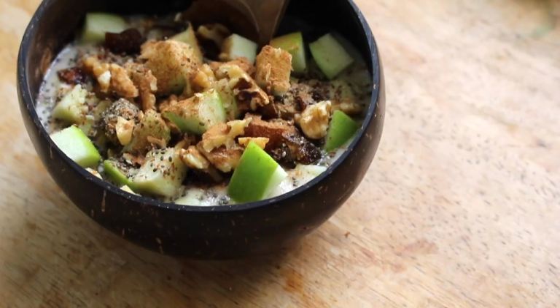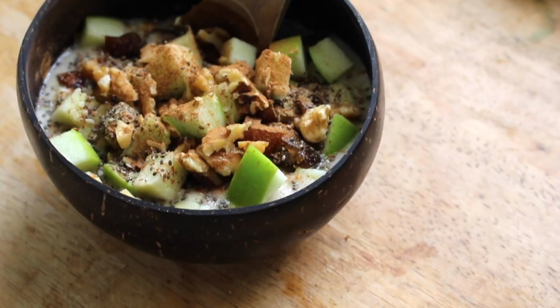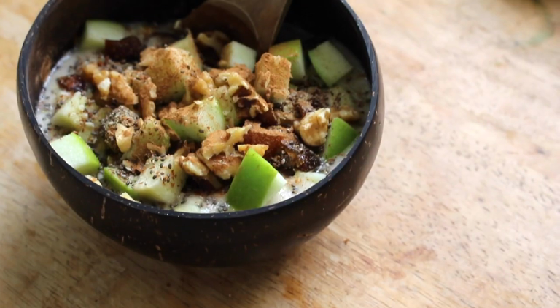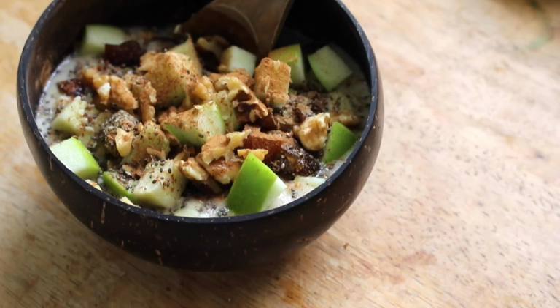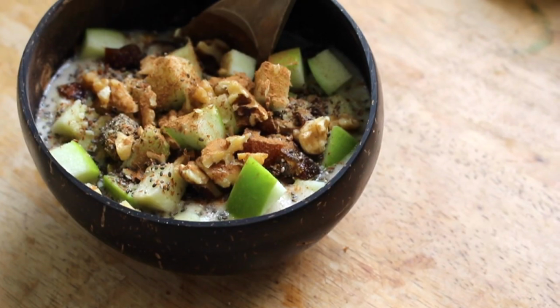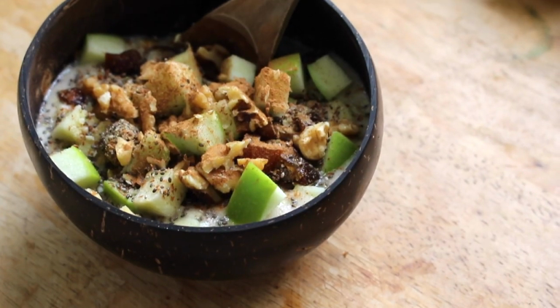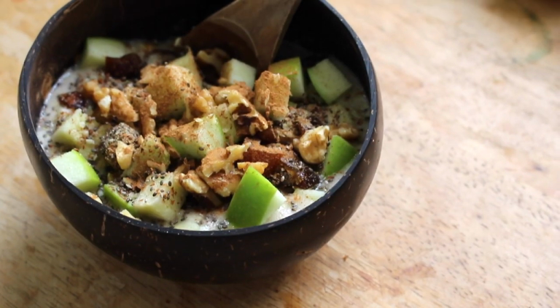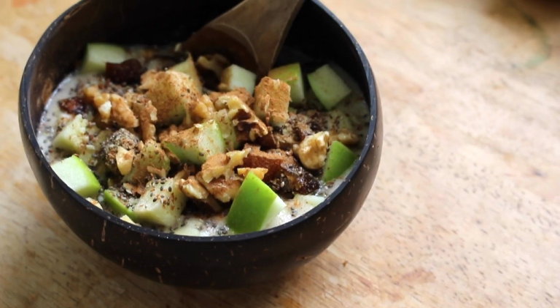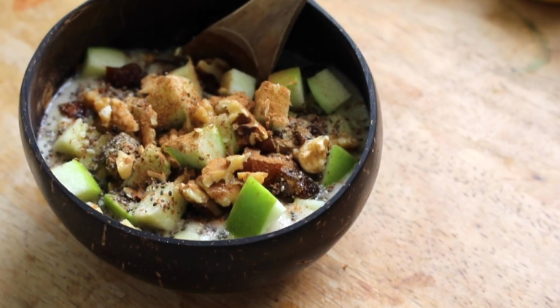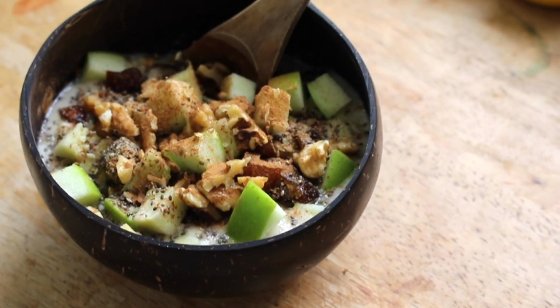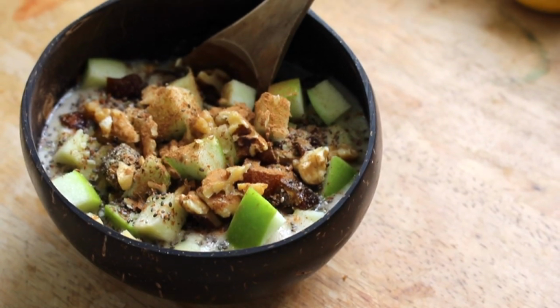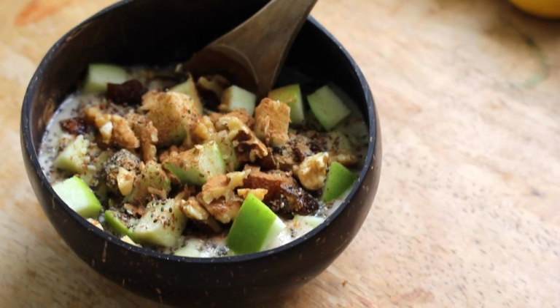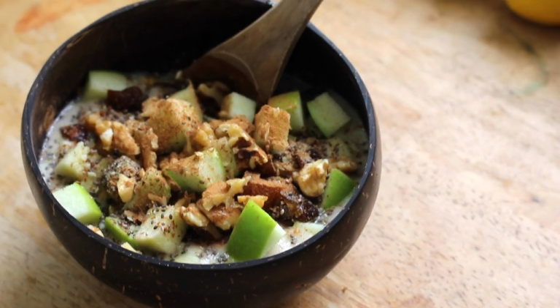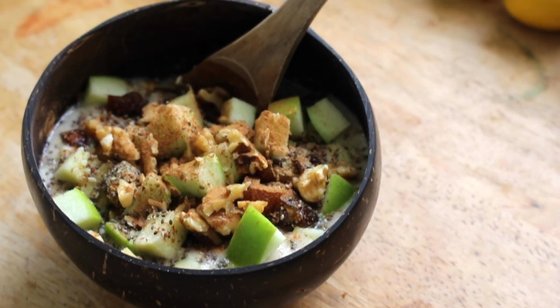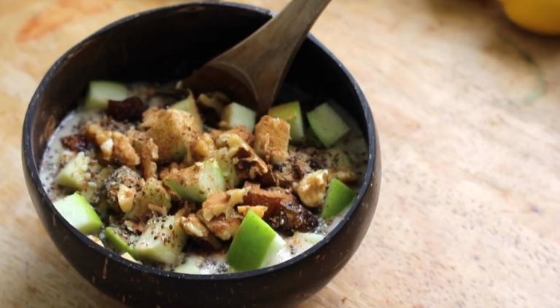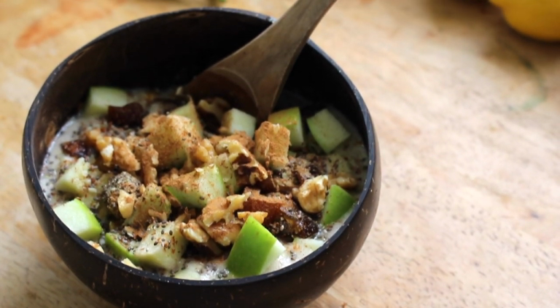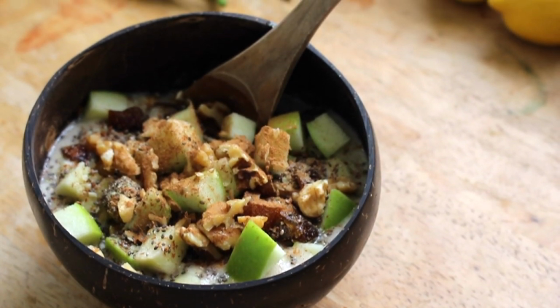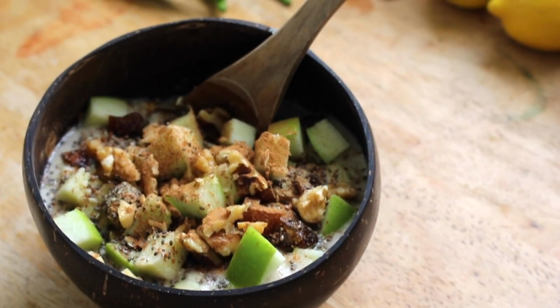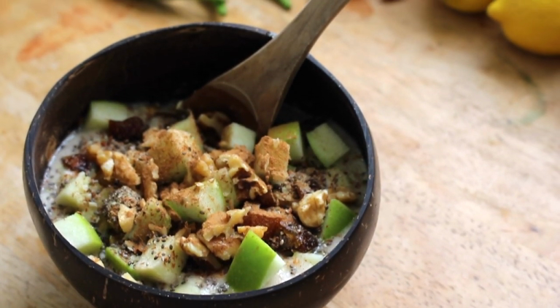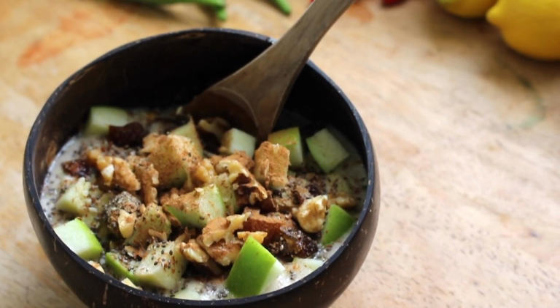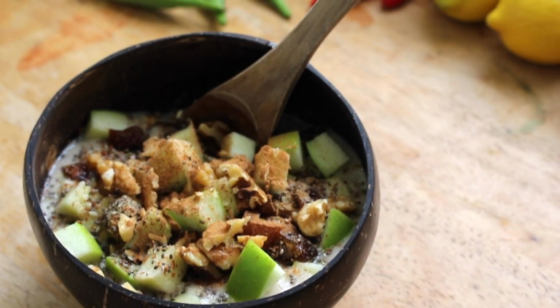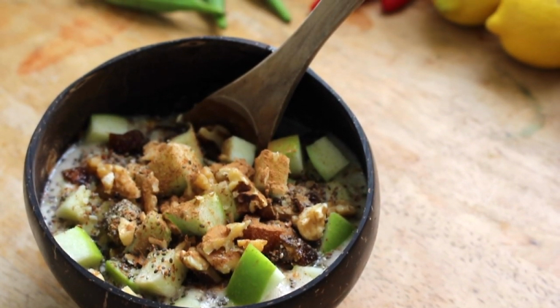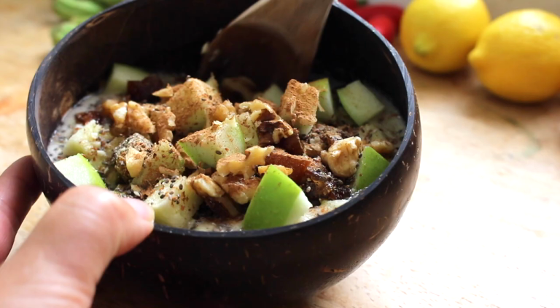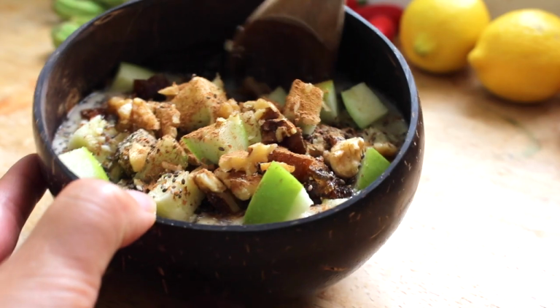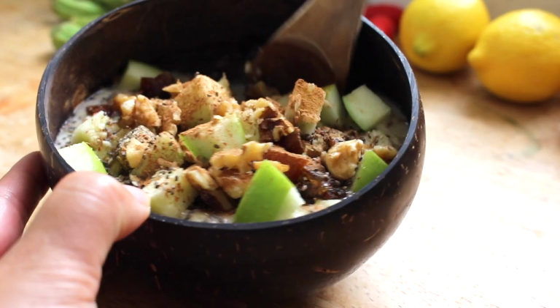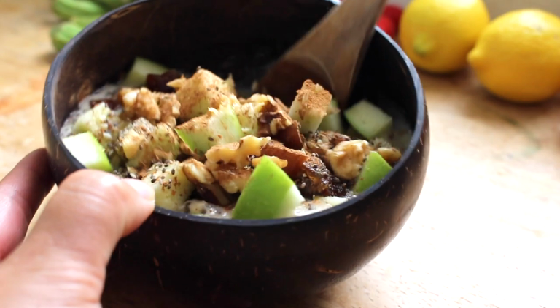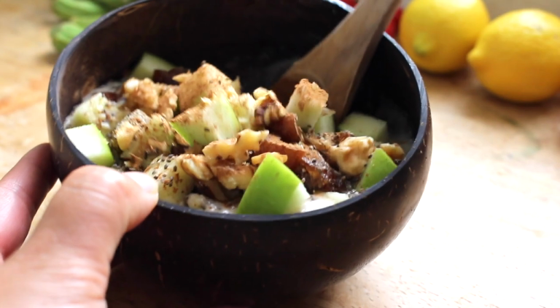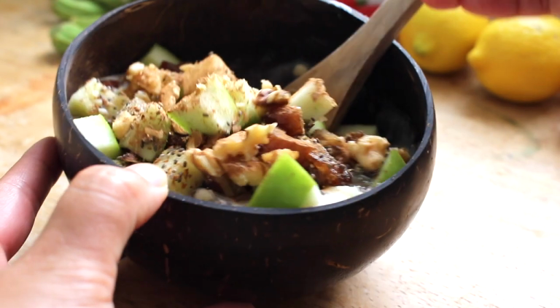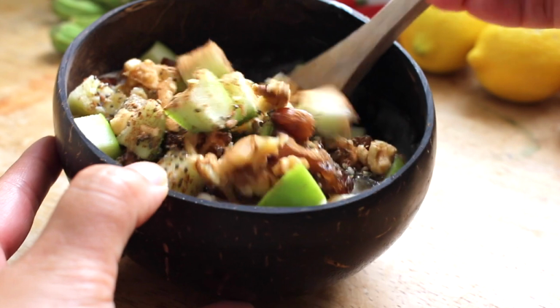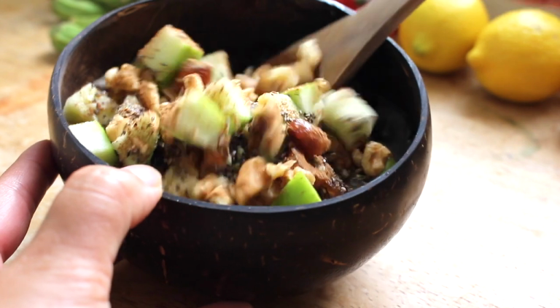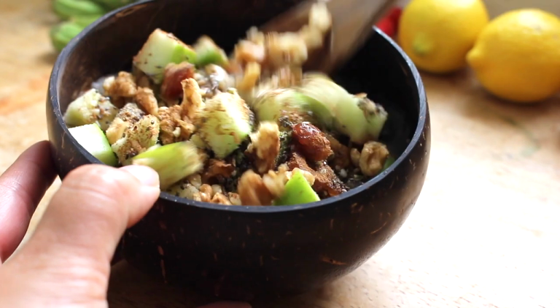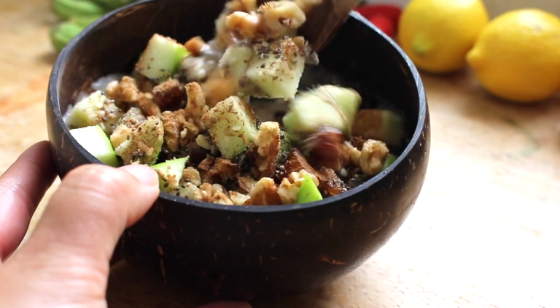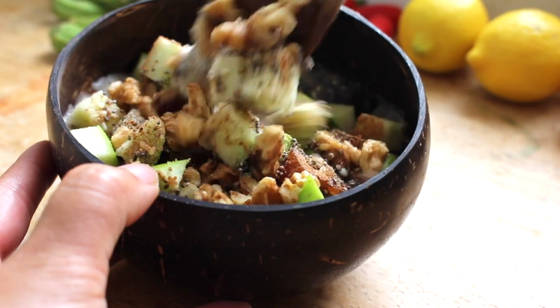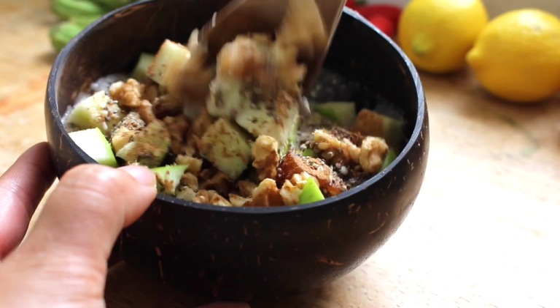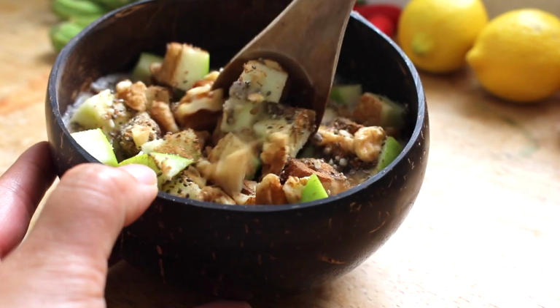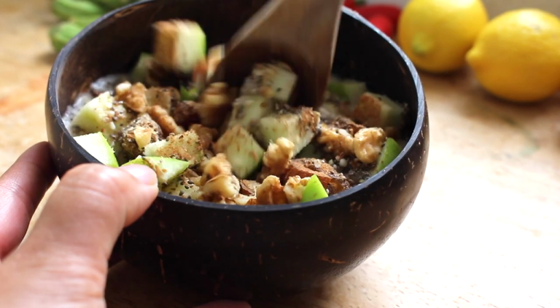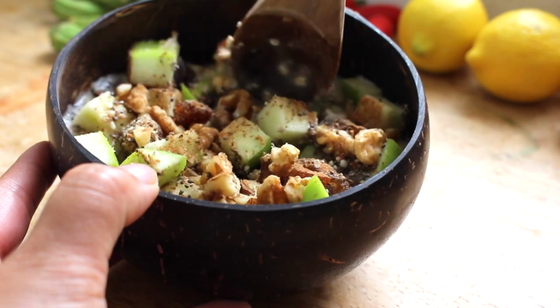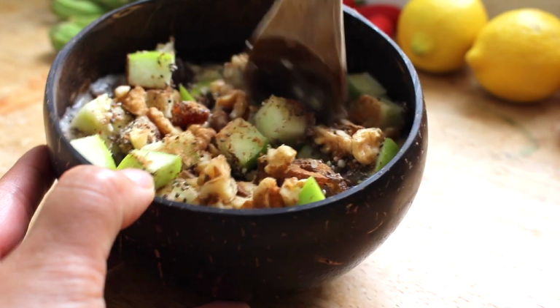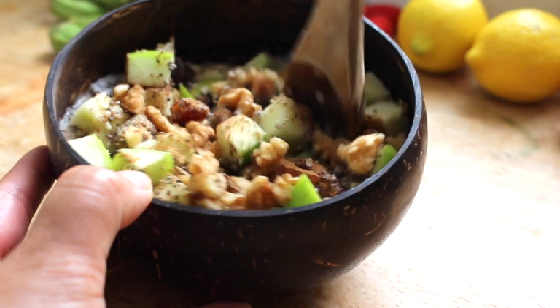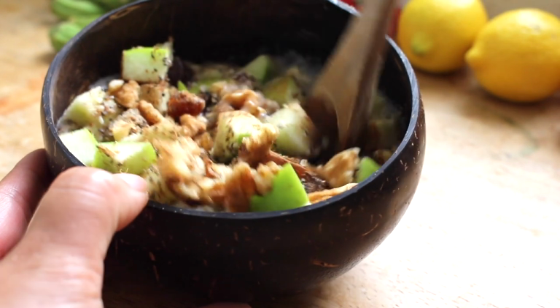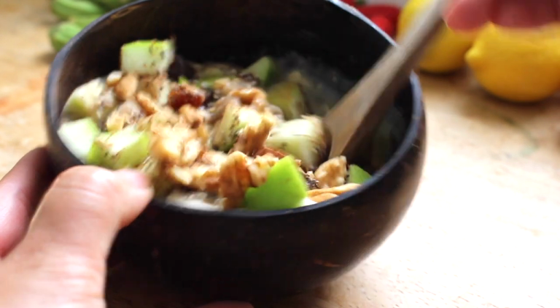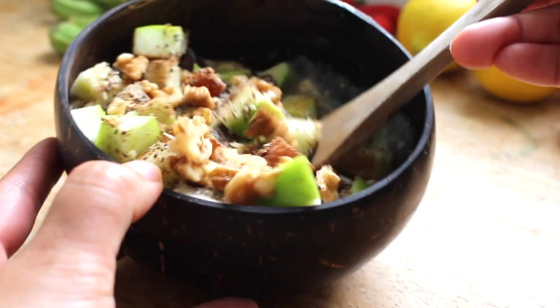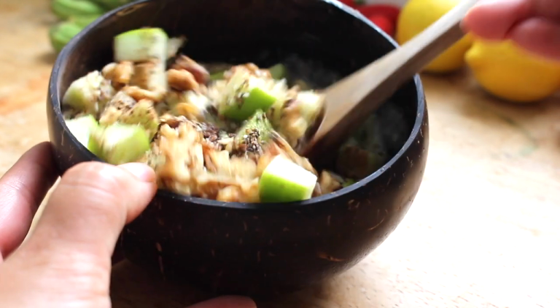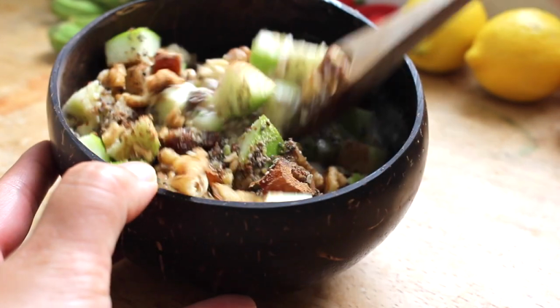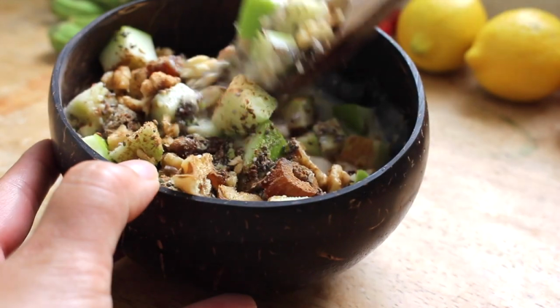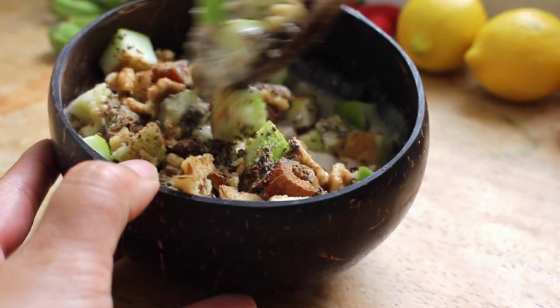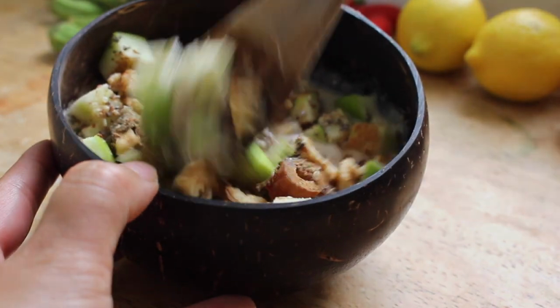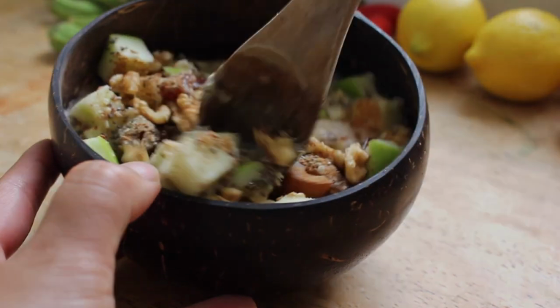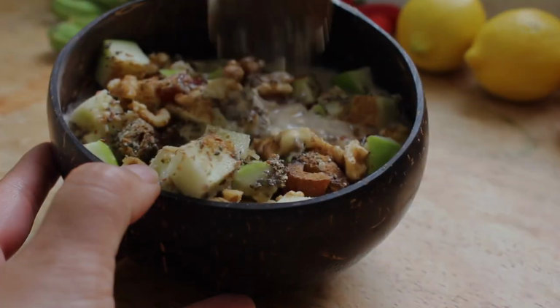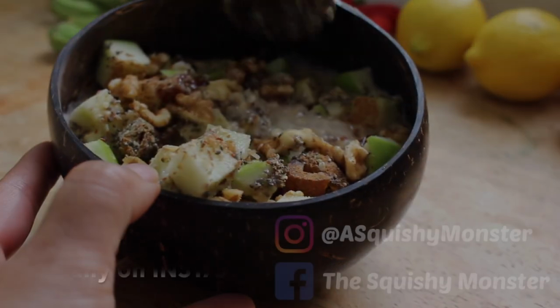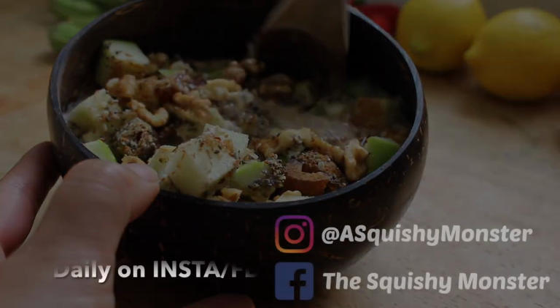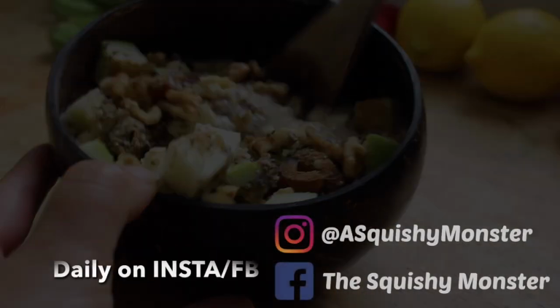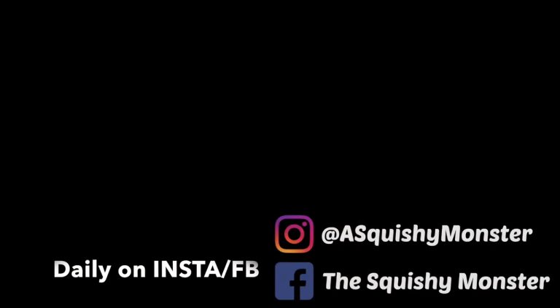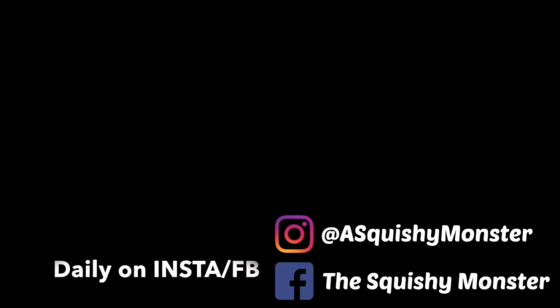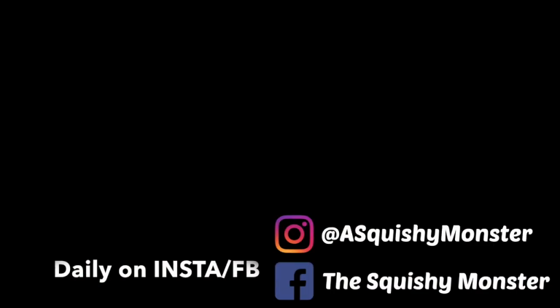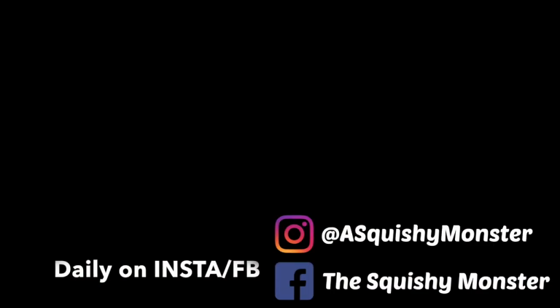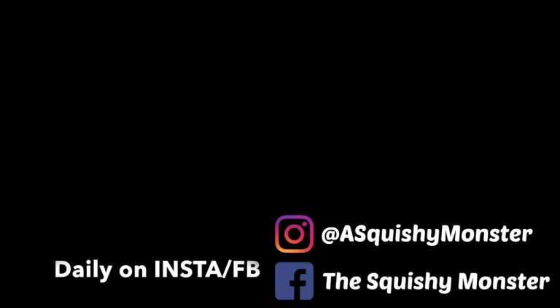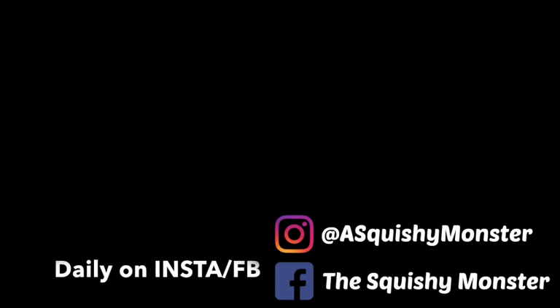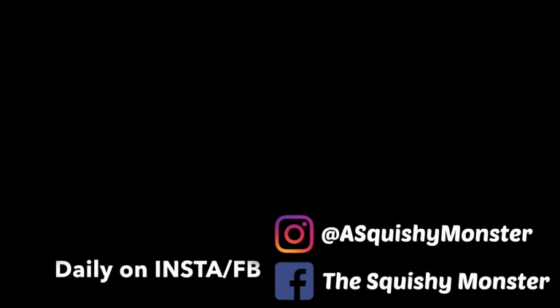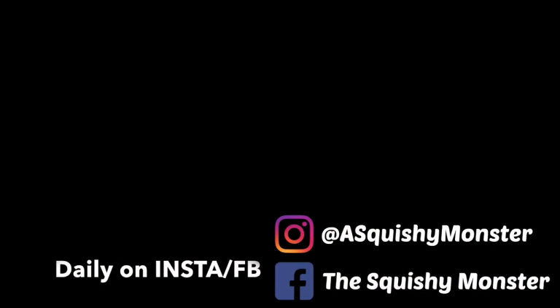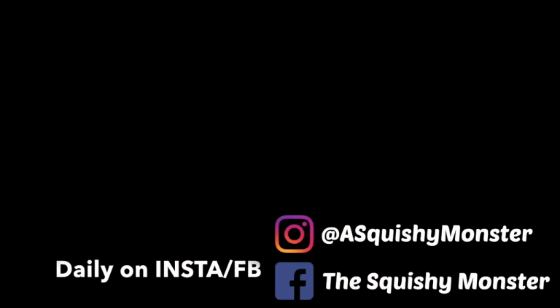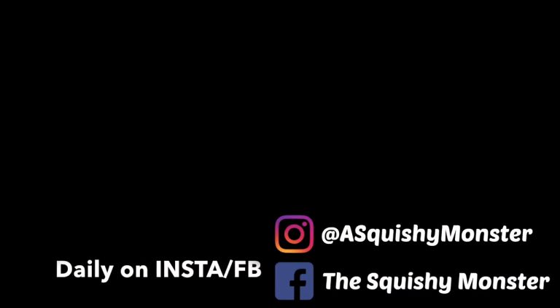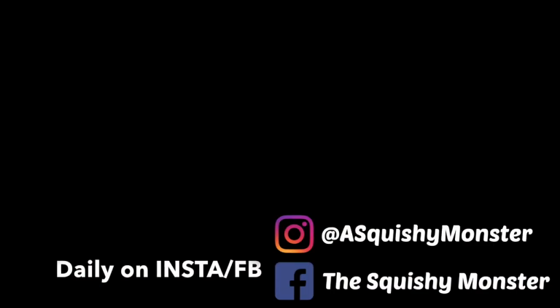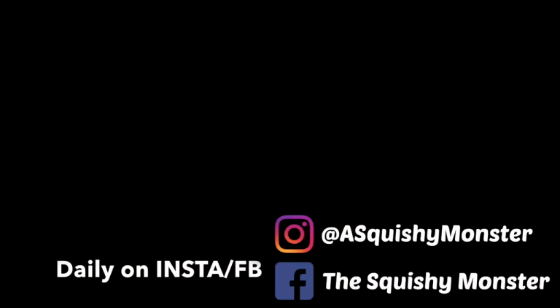I hope you enjoyed my video. Please give it a thumbs up and subscribe if you aren't already, and I'll see you next week with a new video.